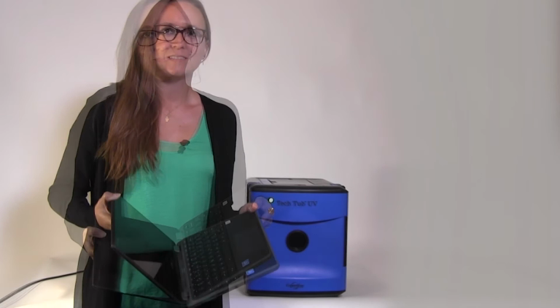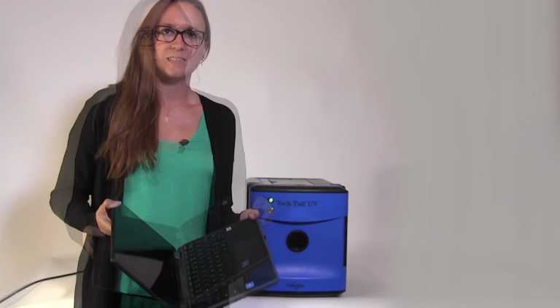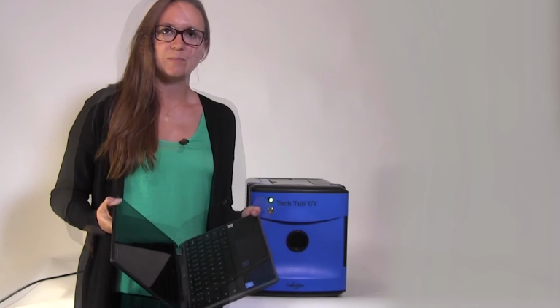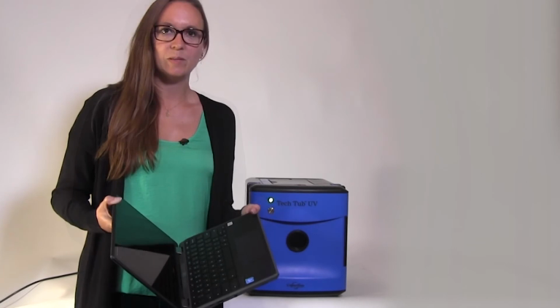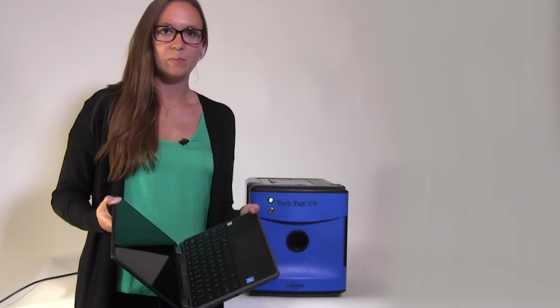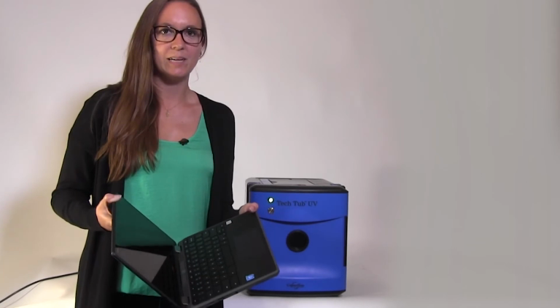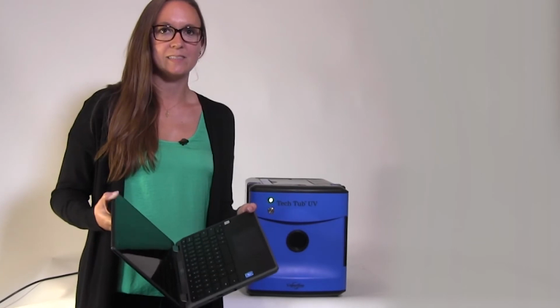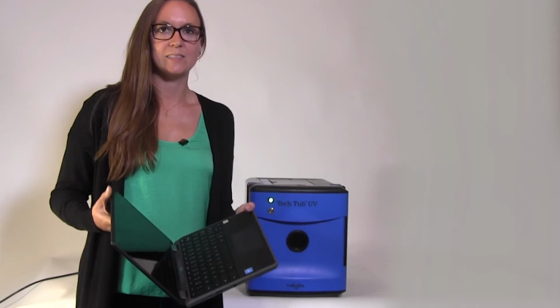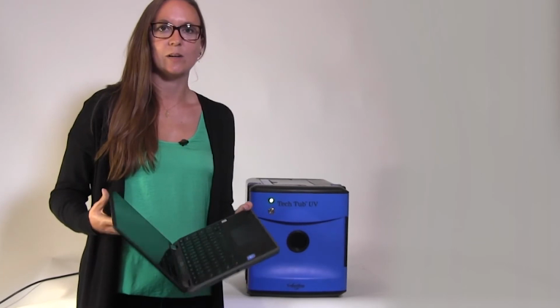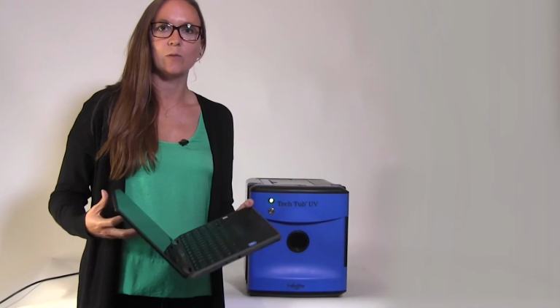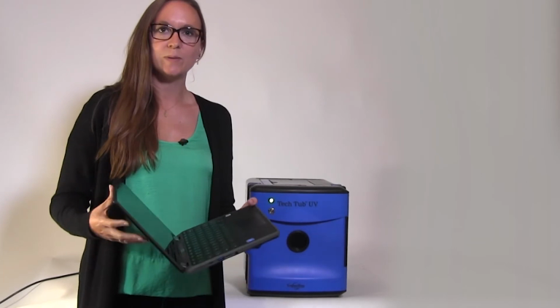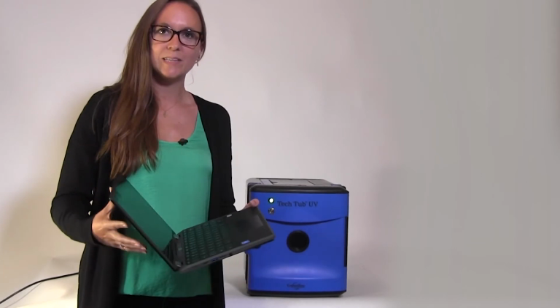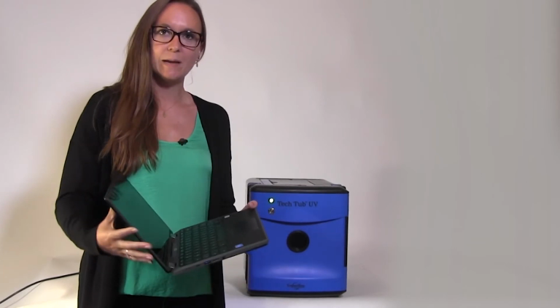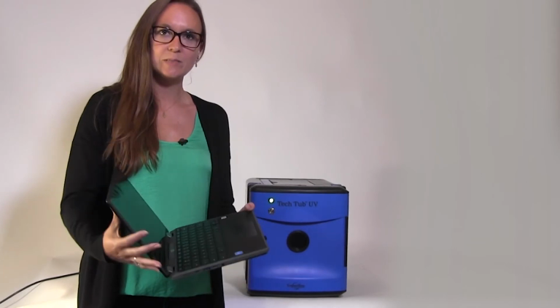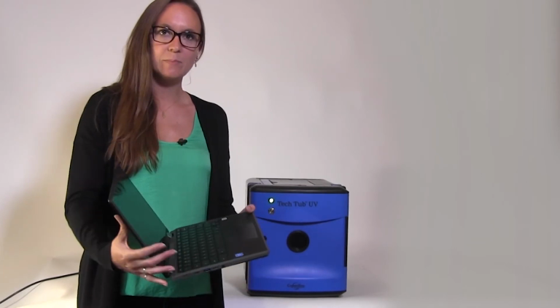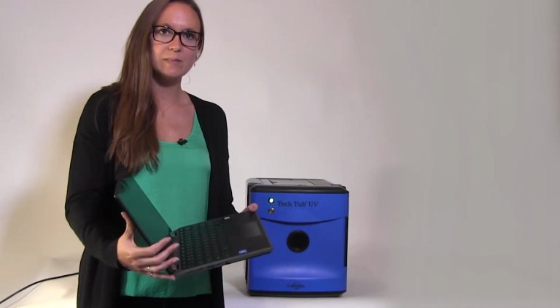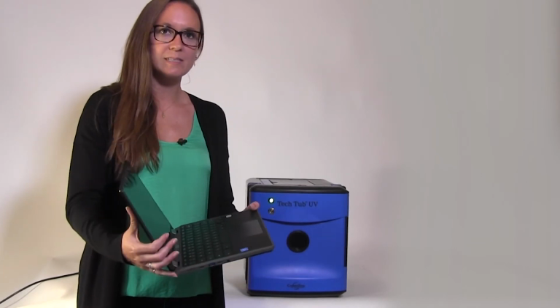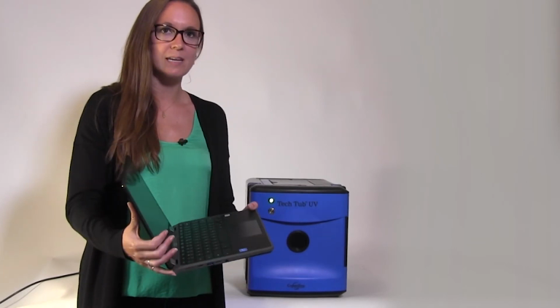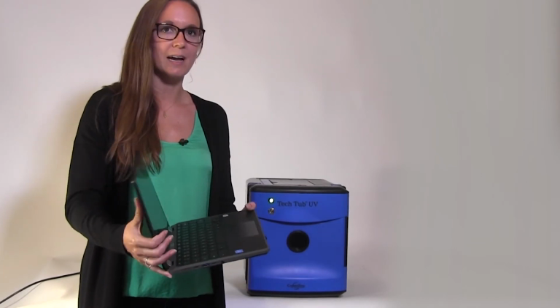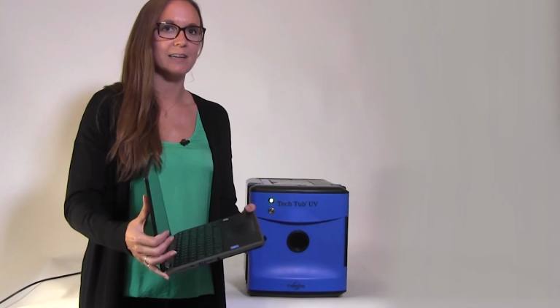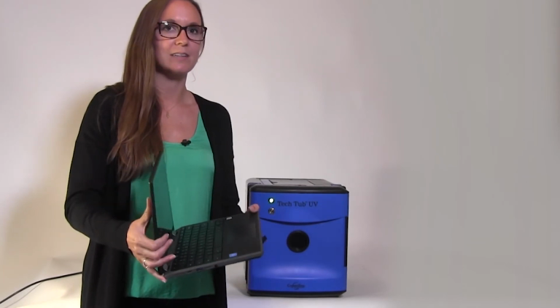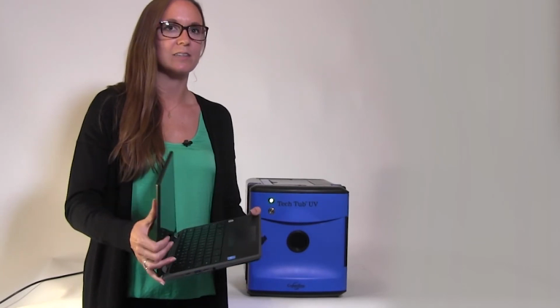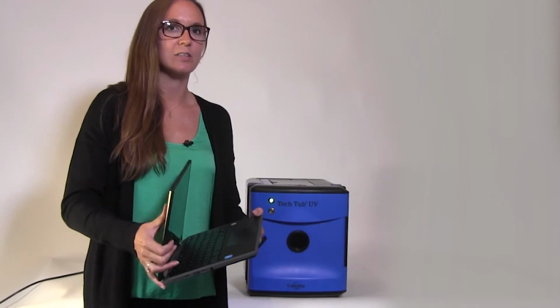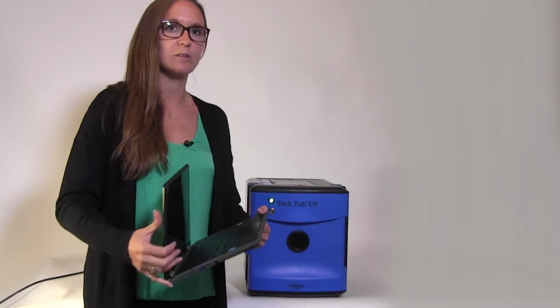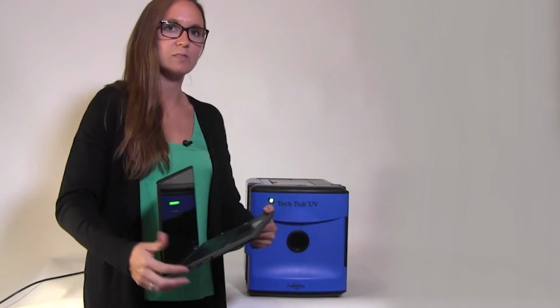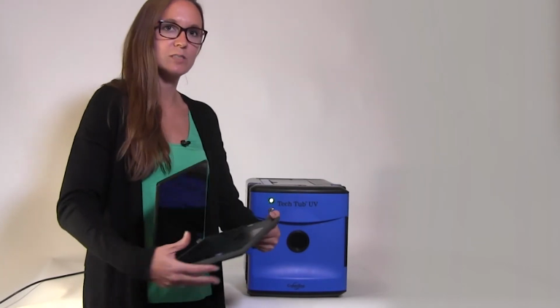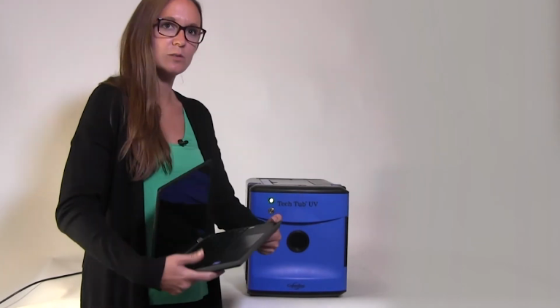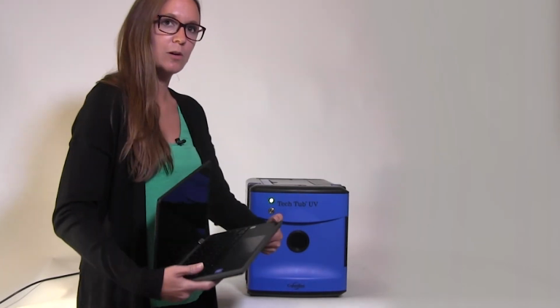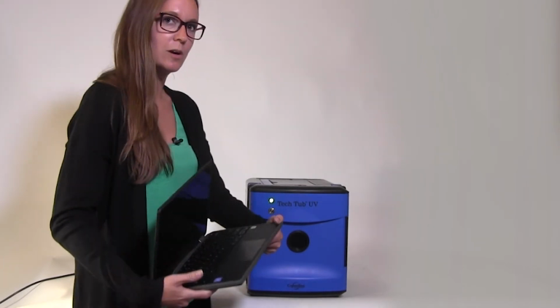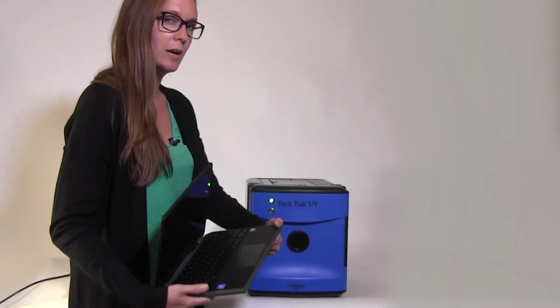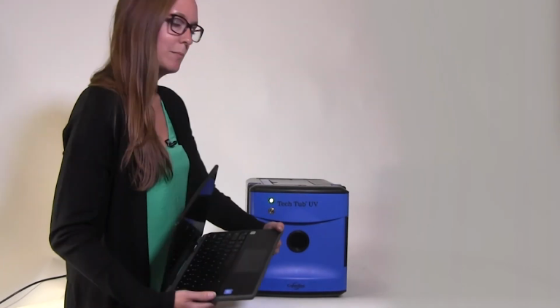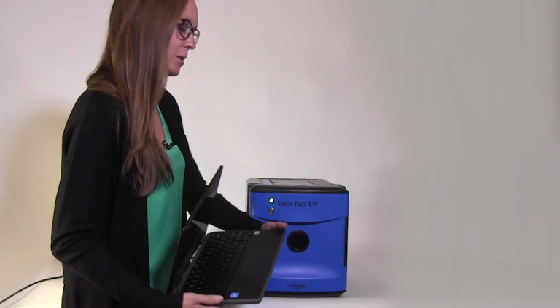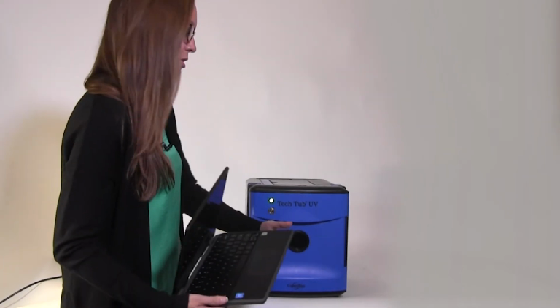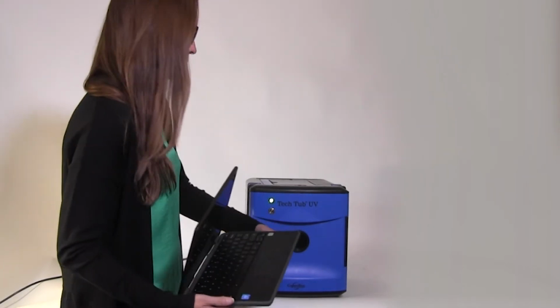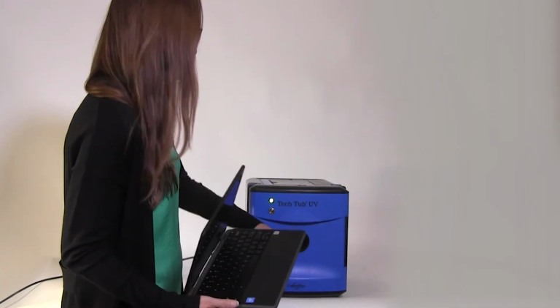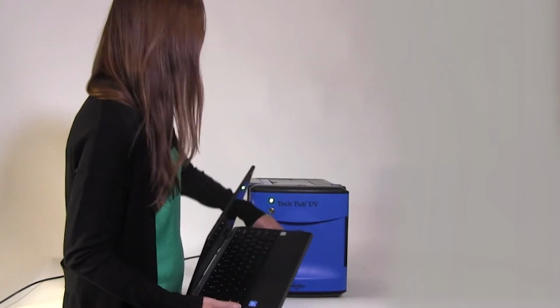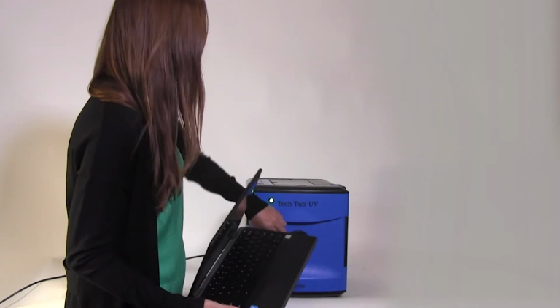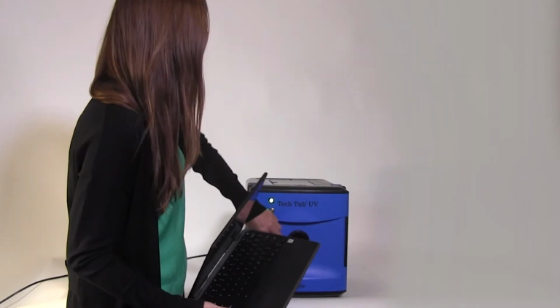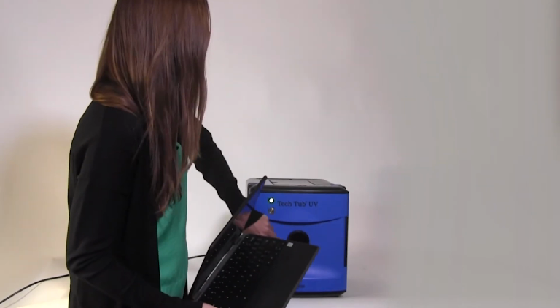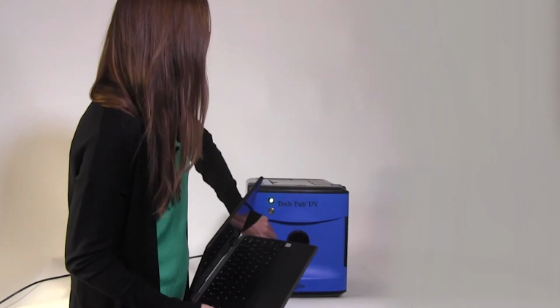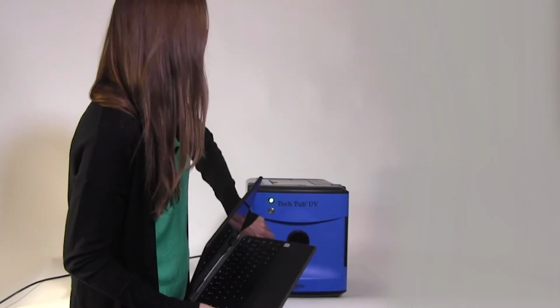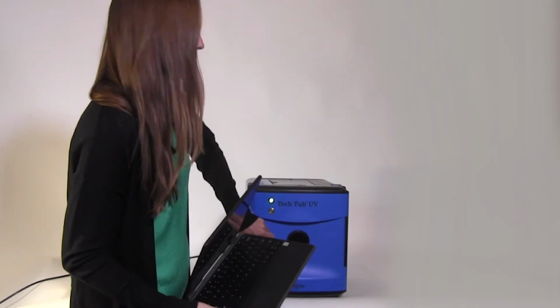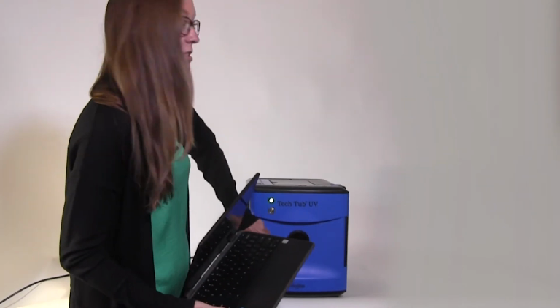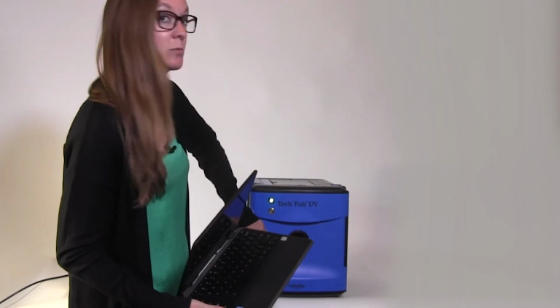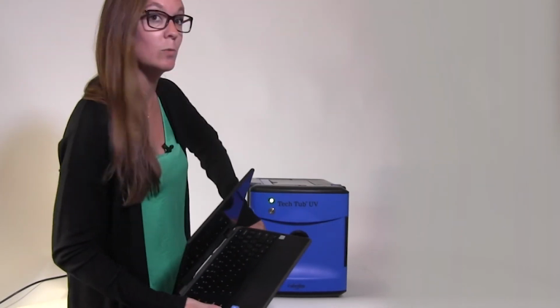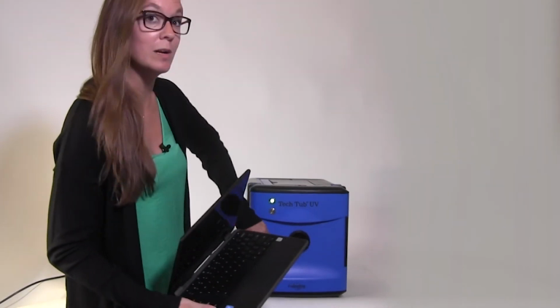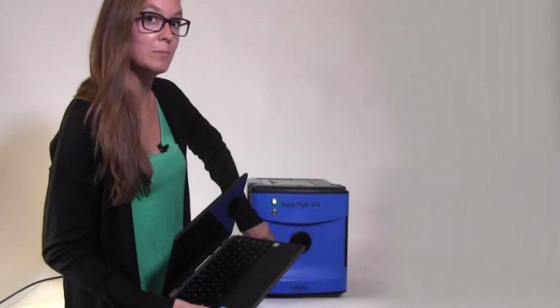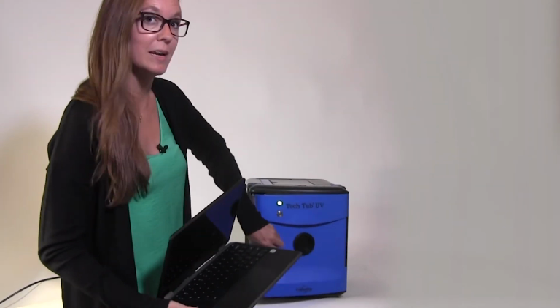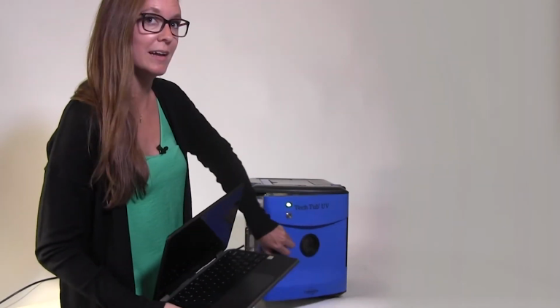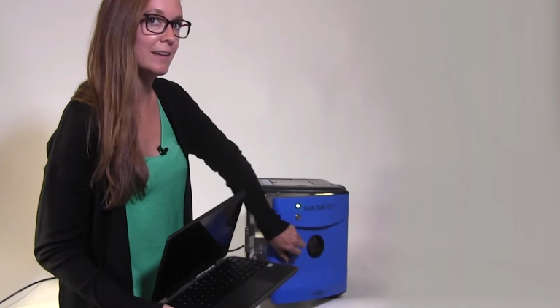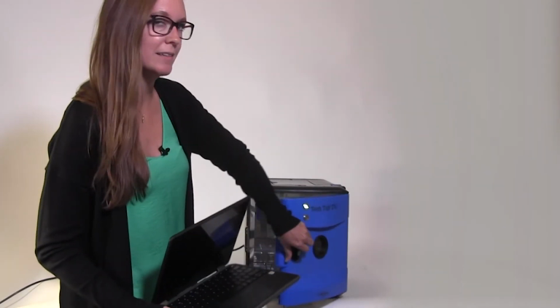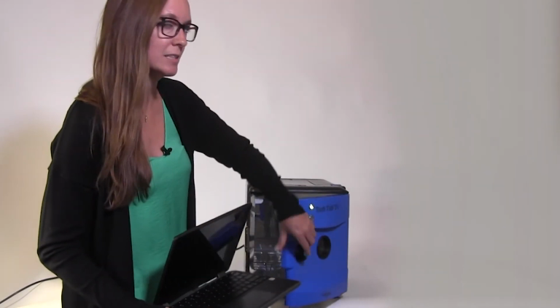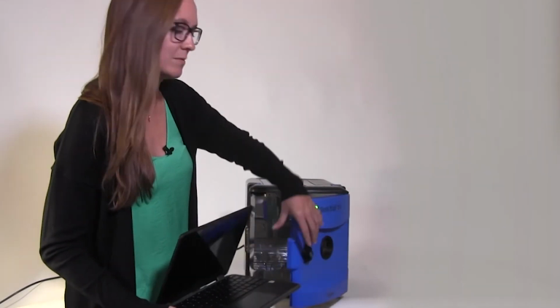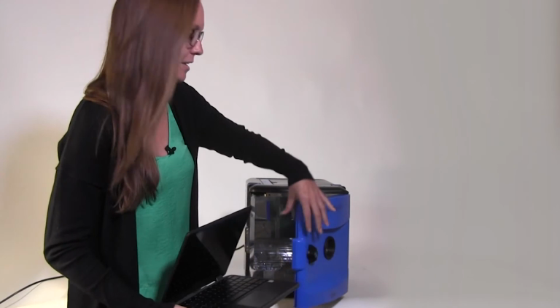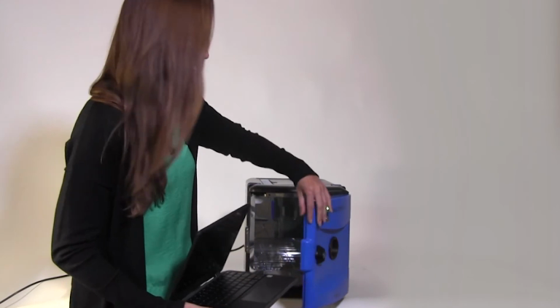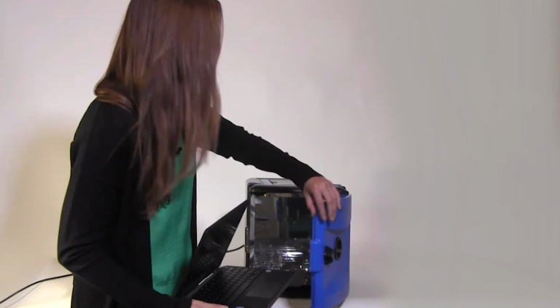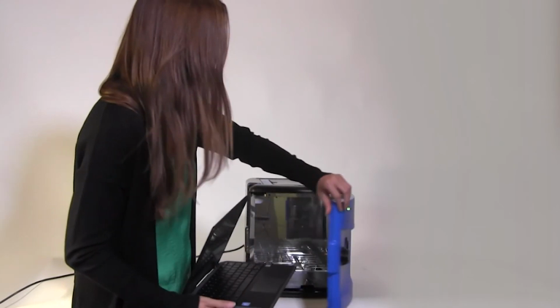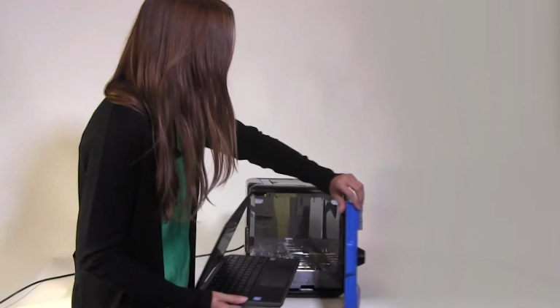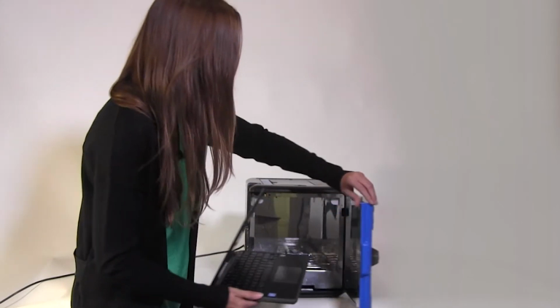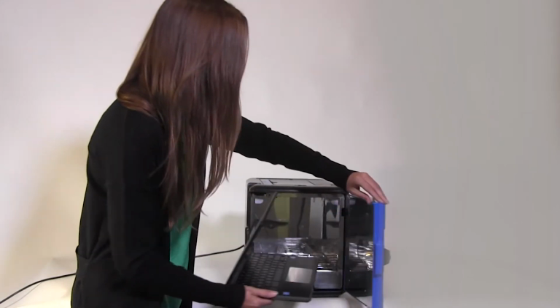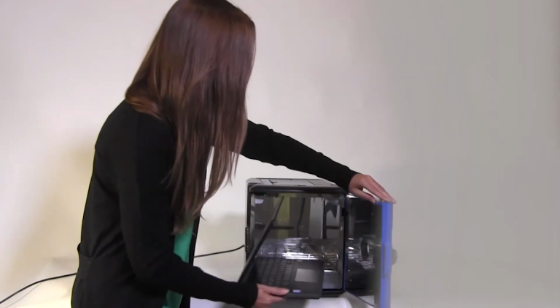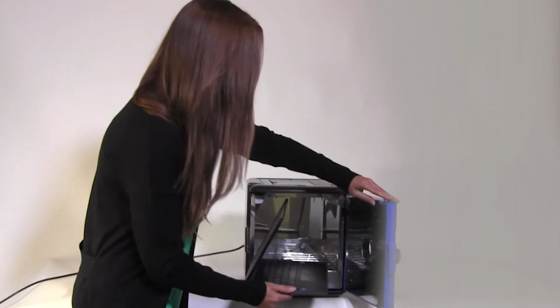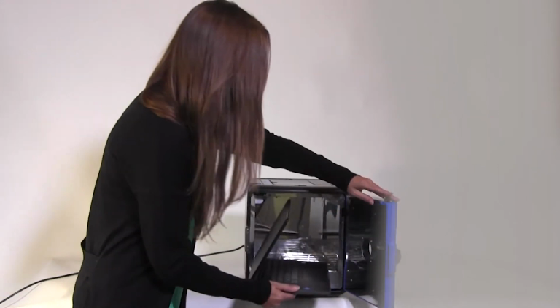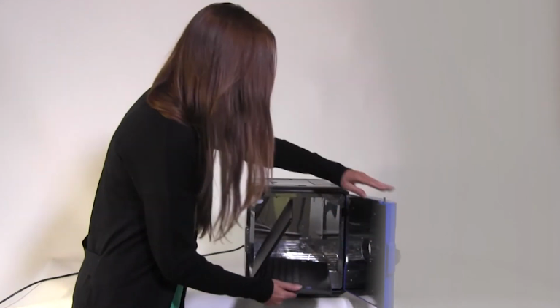Simply place the open laptop inside, close the door, and push the button. In just one minute, the device is ready to go.